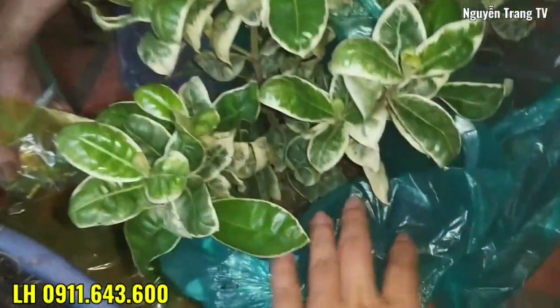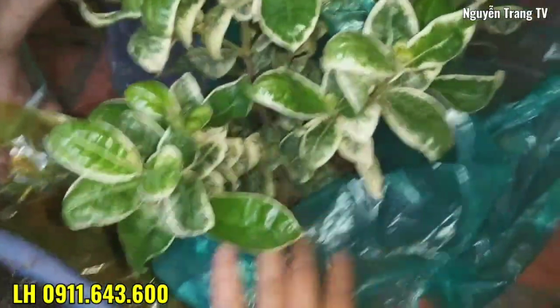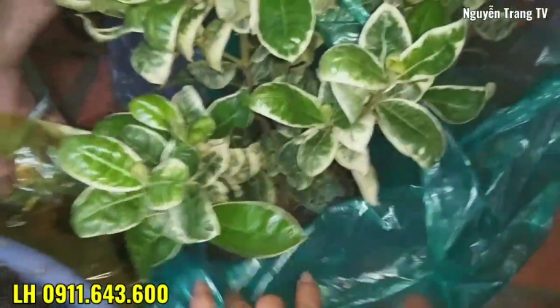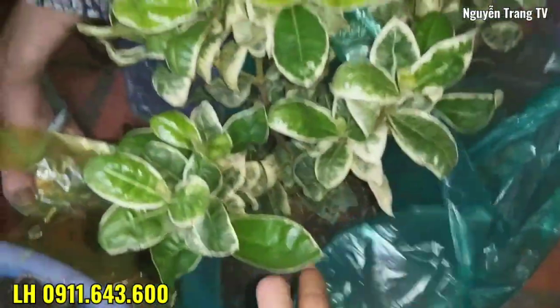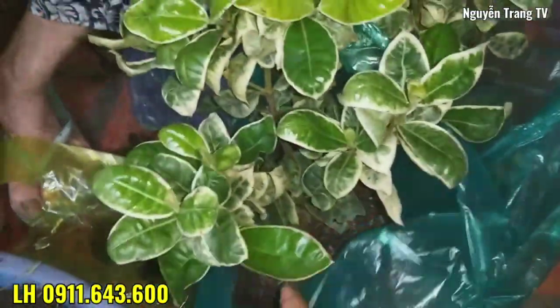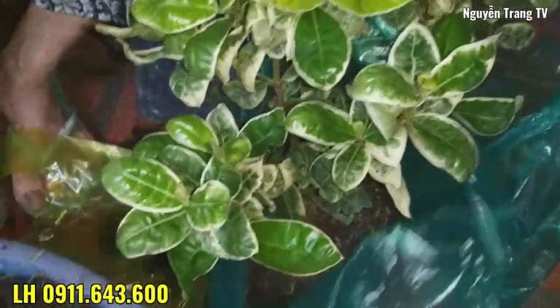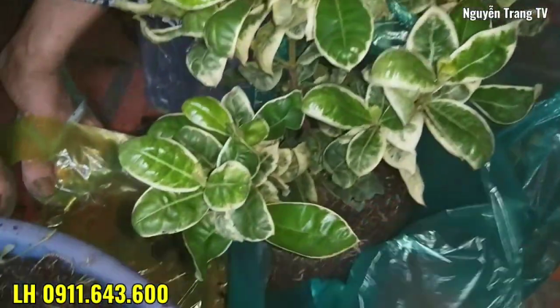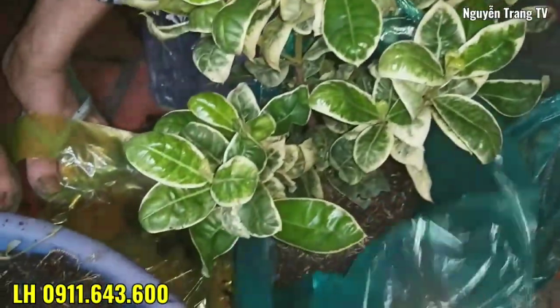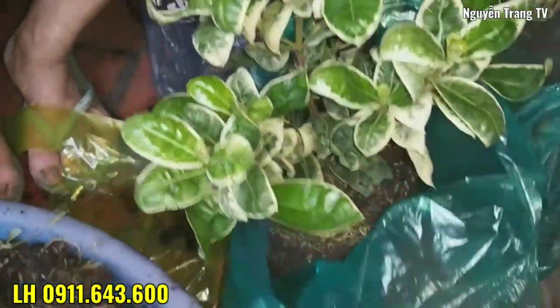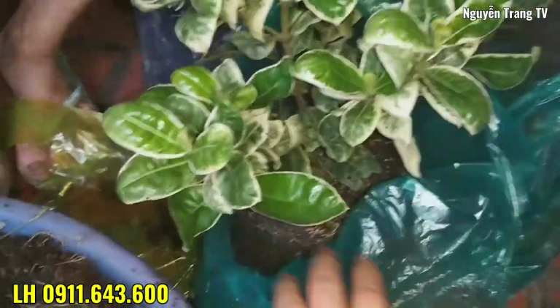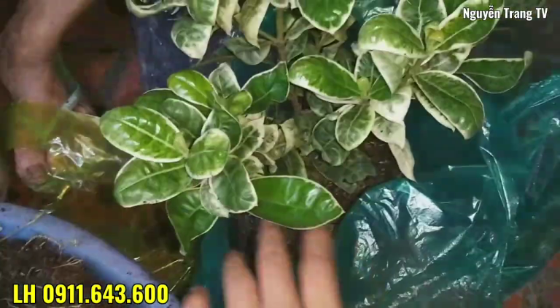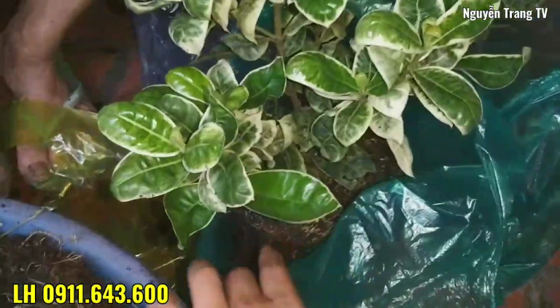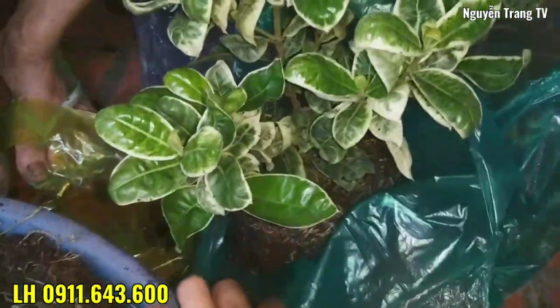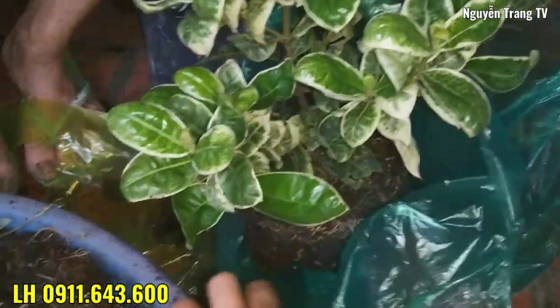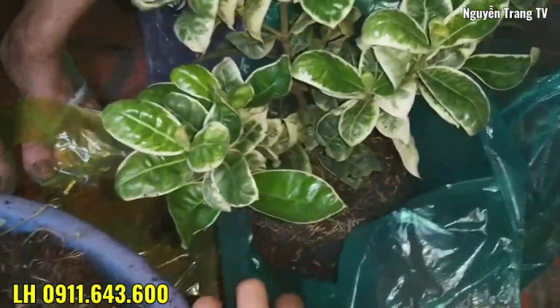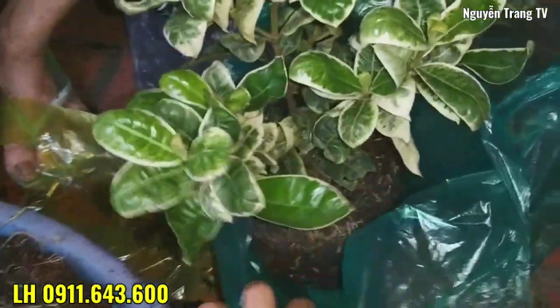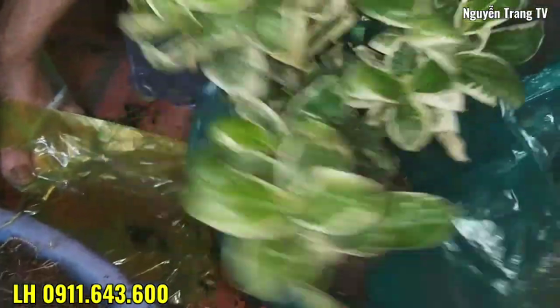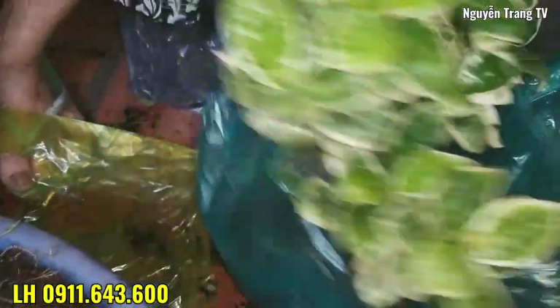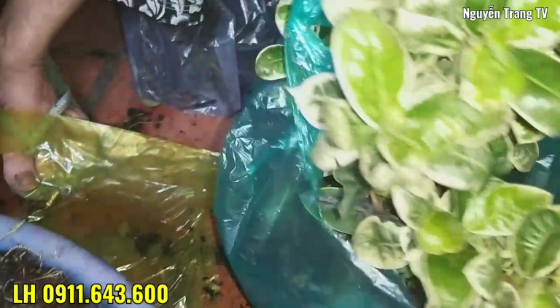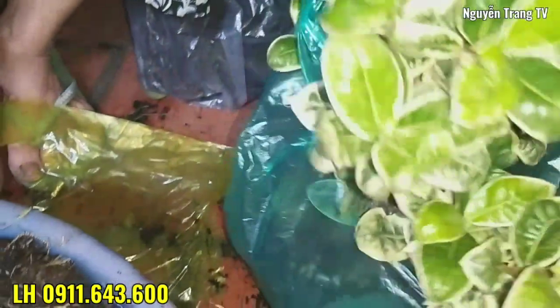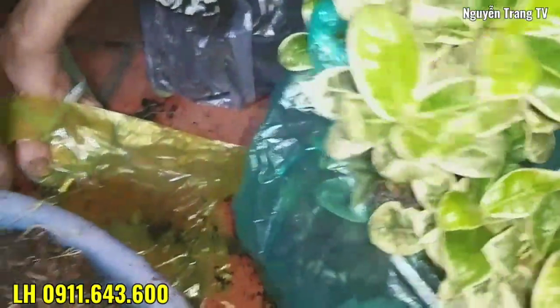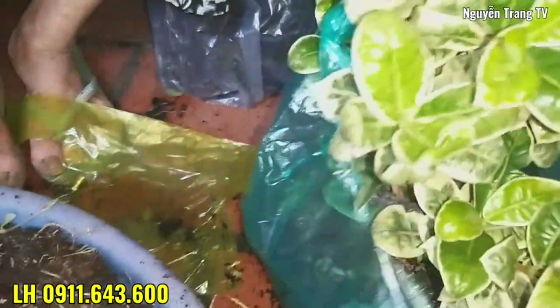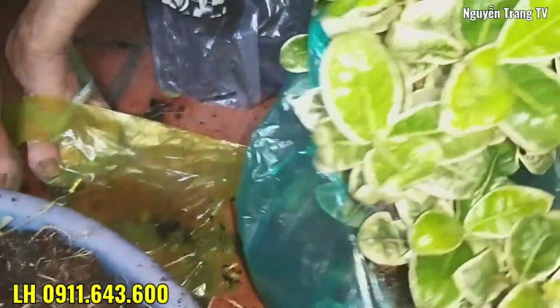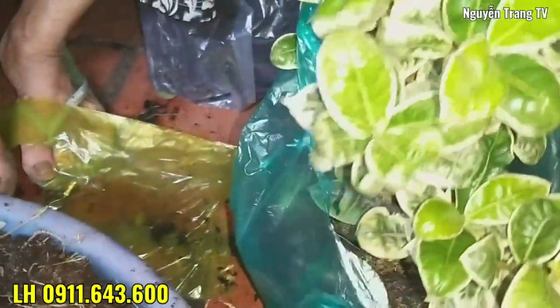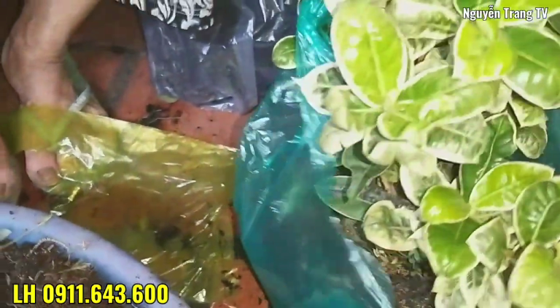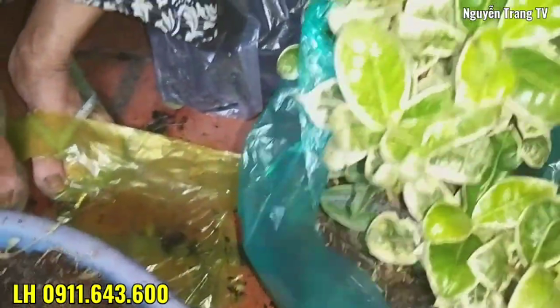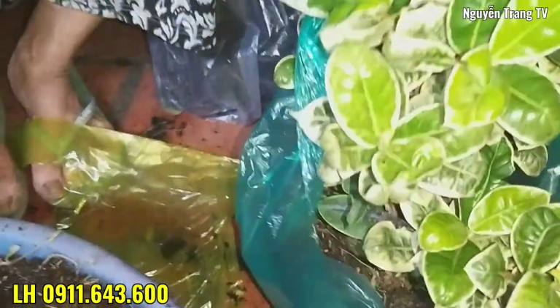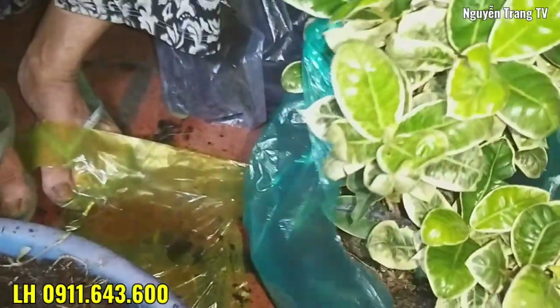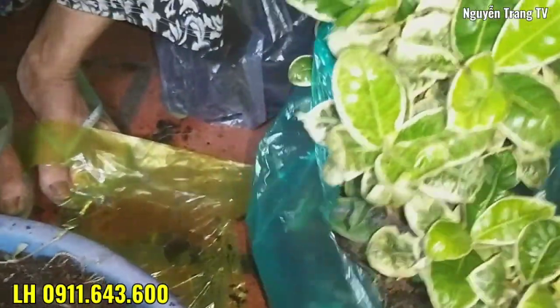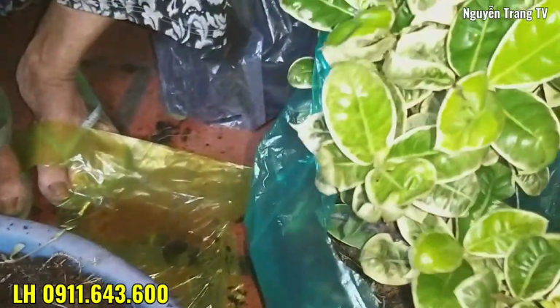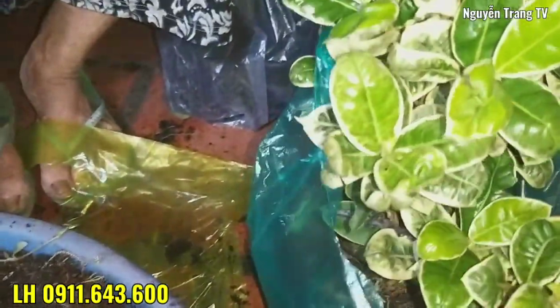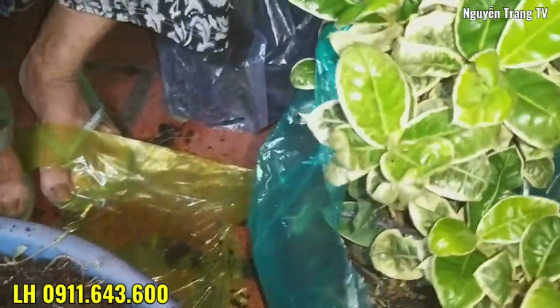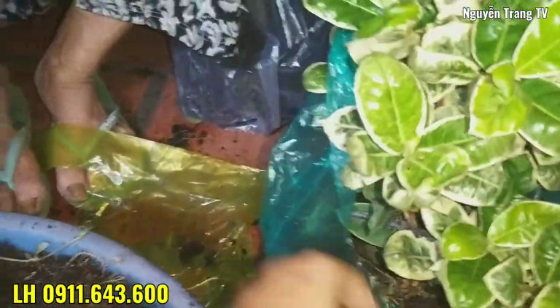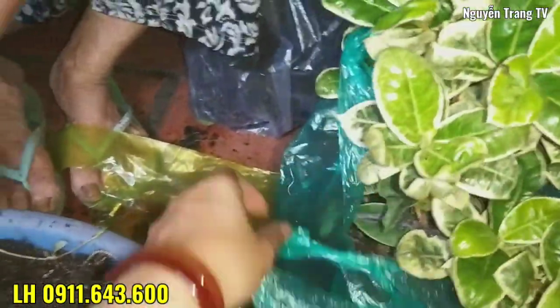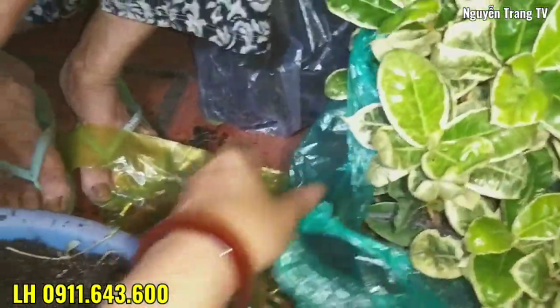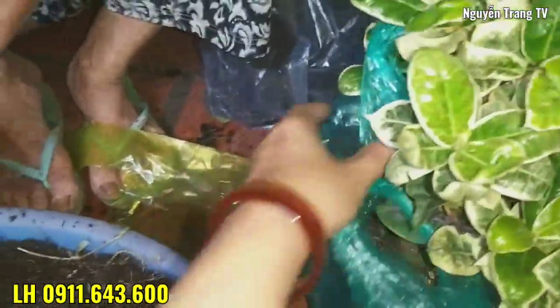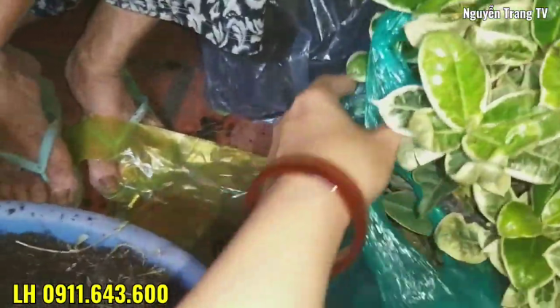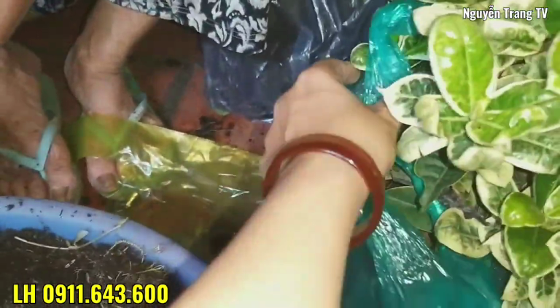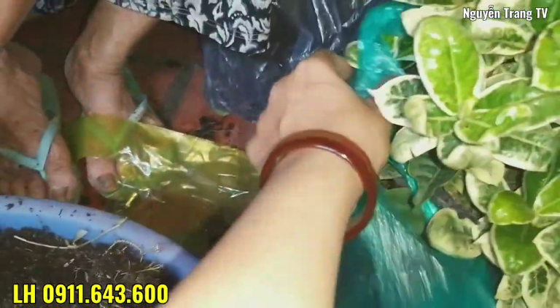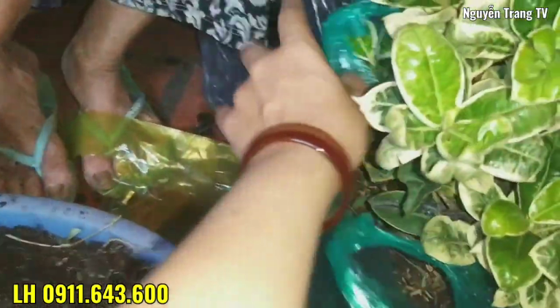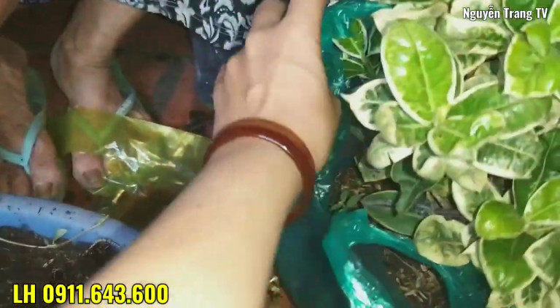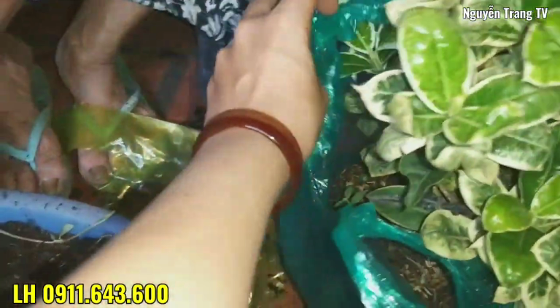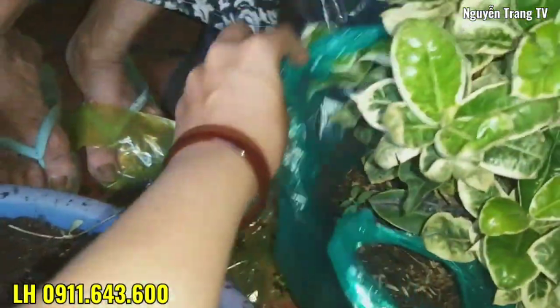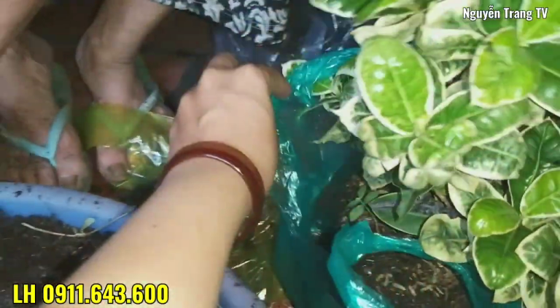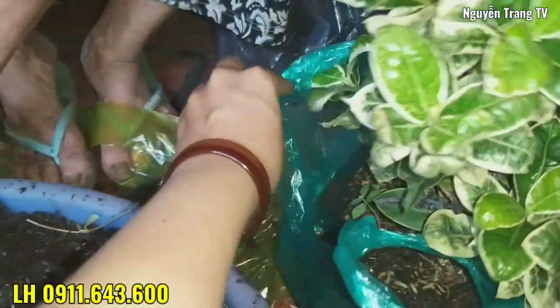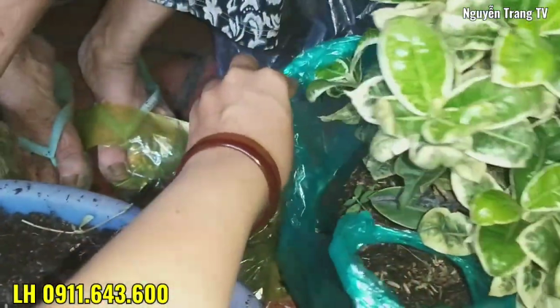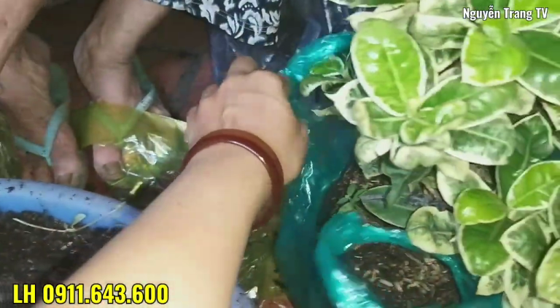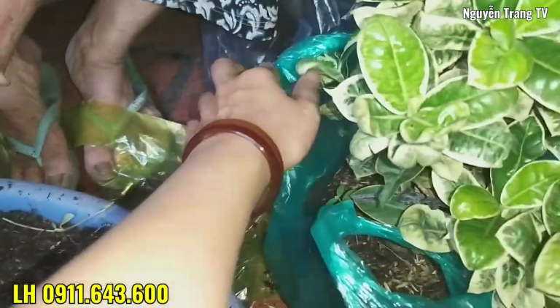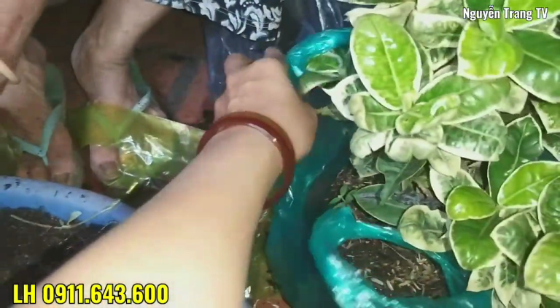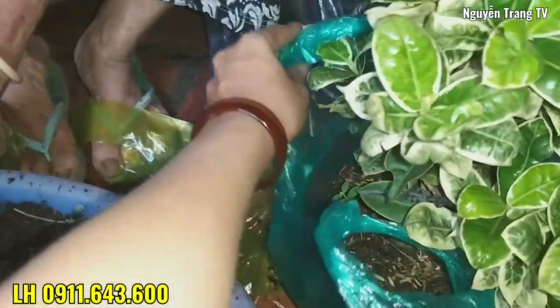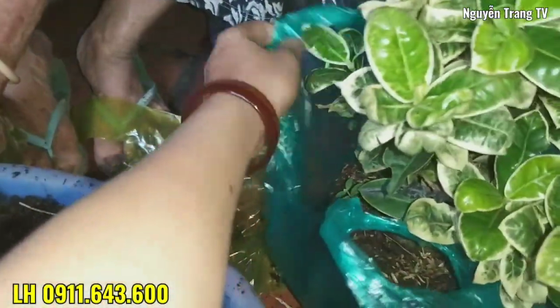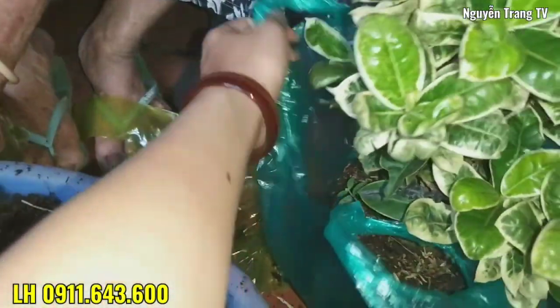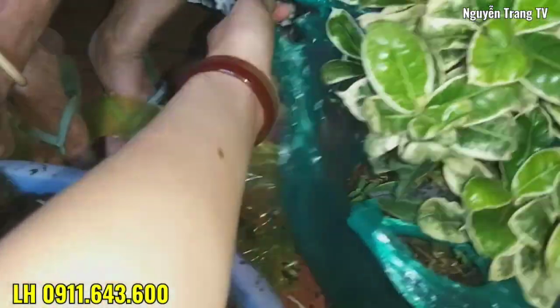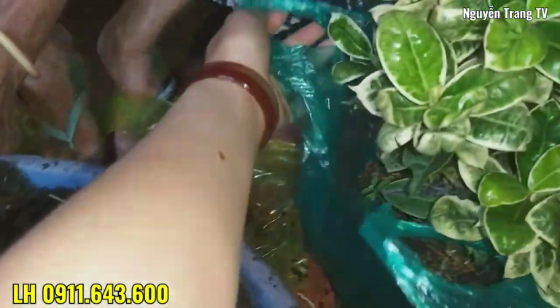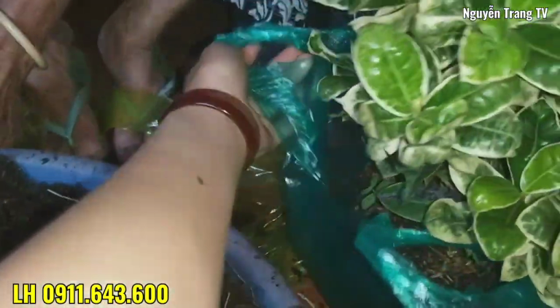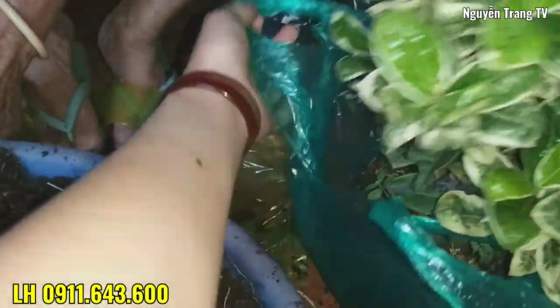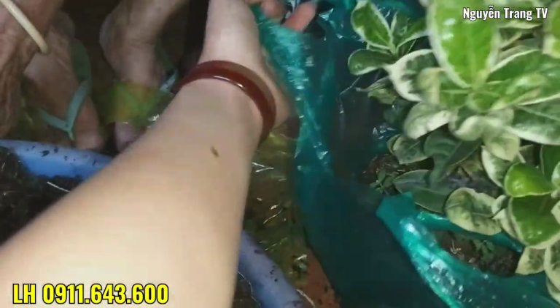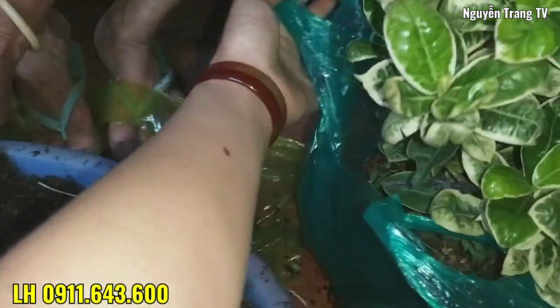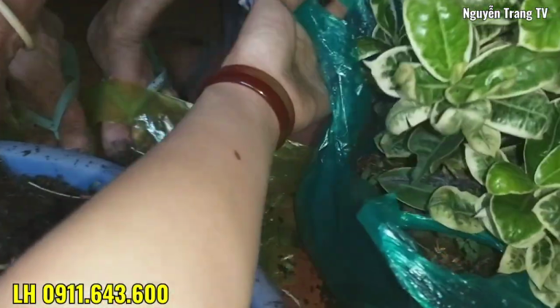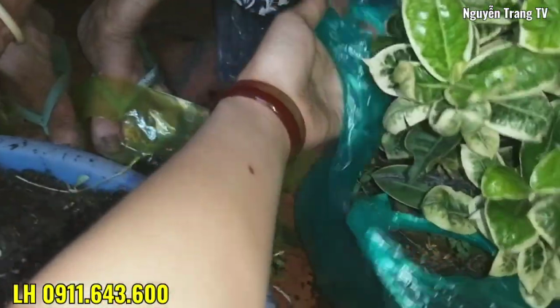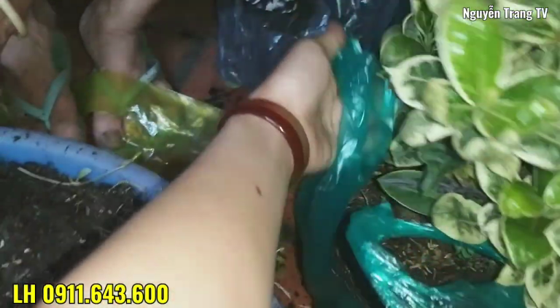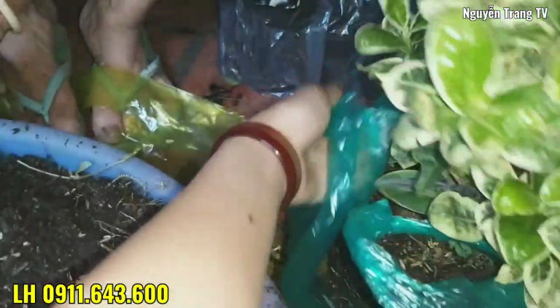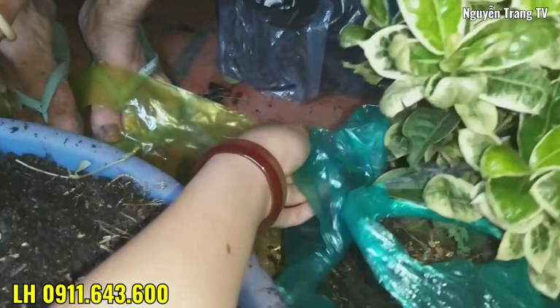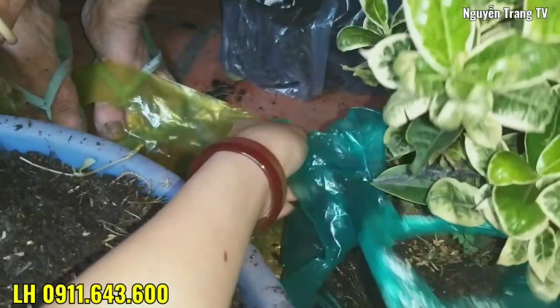Thì cái này mình vô bầu rồi. Mình chuẩn bị bột bằng nợ. (This one I've already potted. I'm preparing the growing medium.)